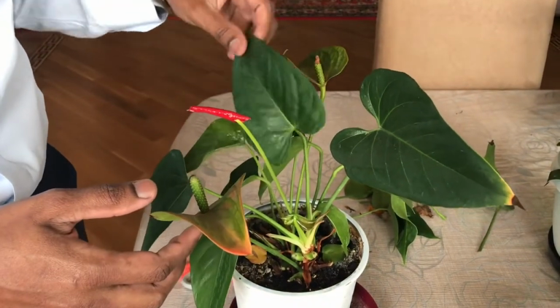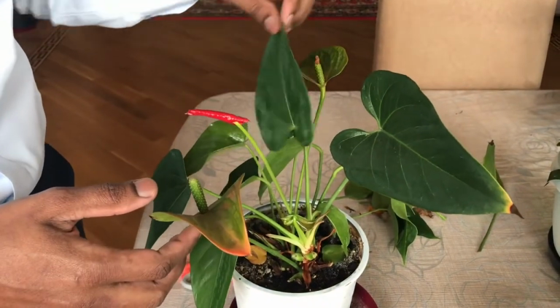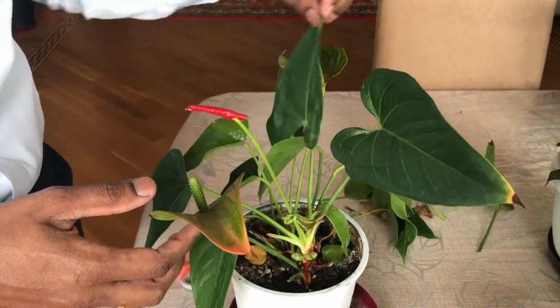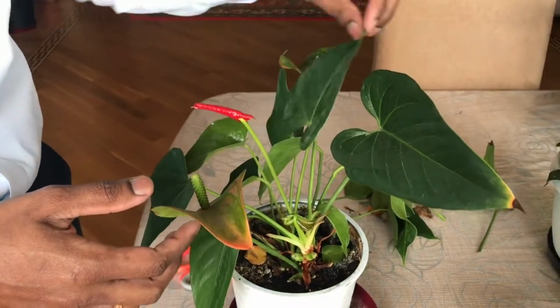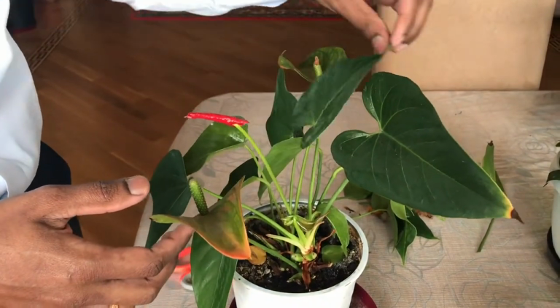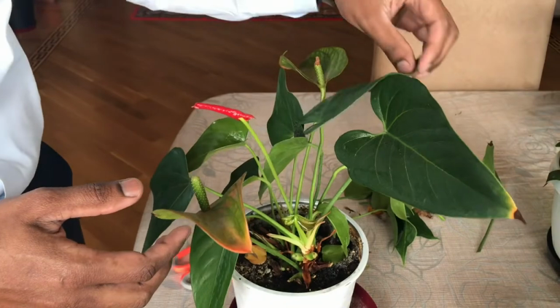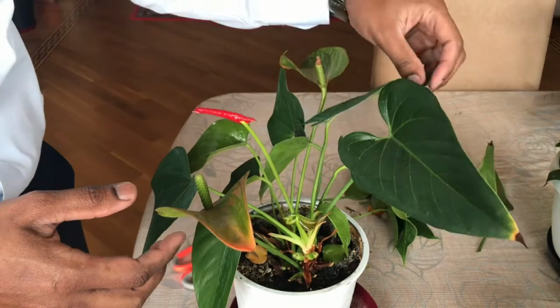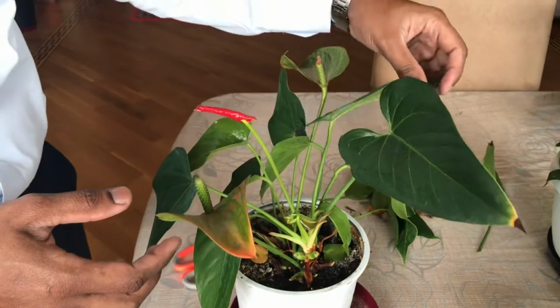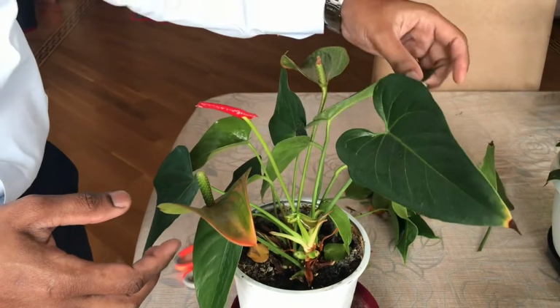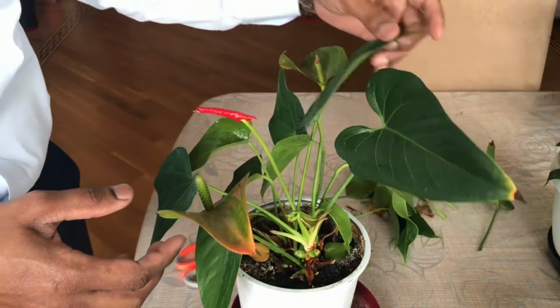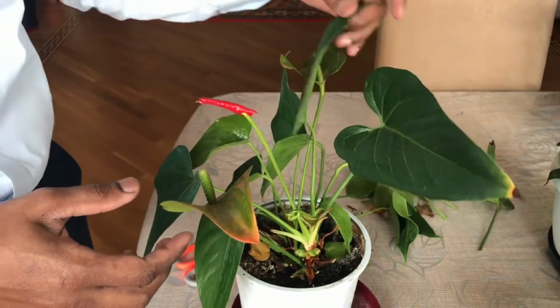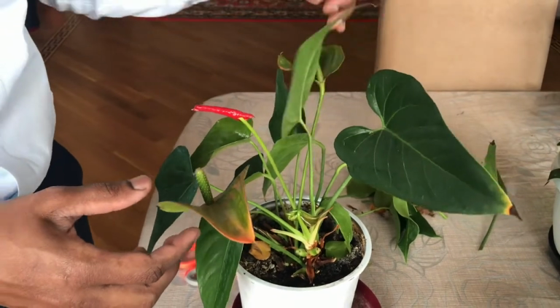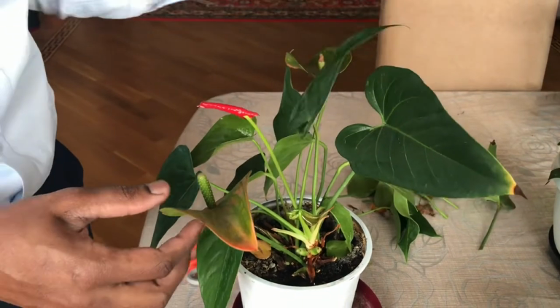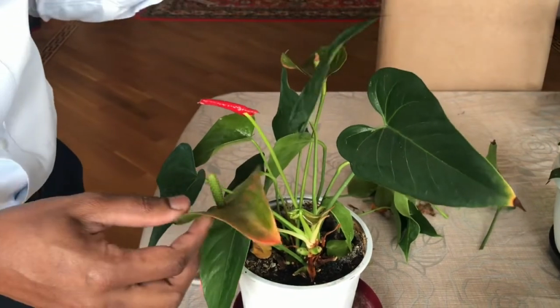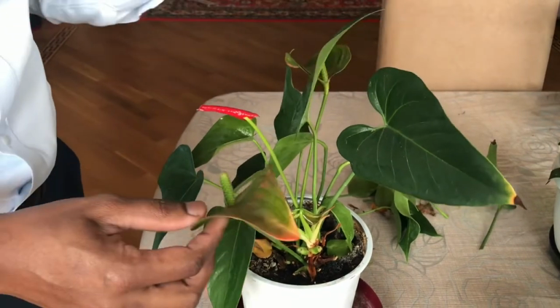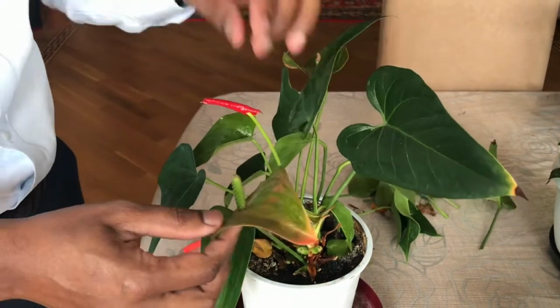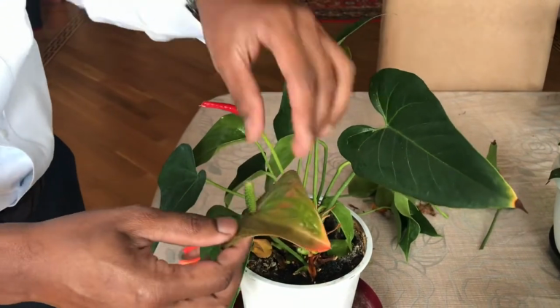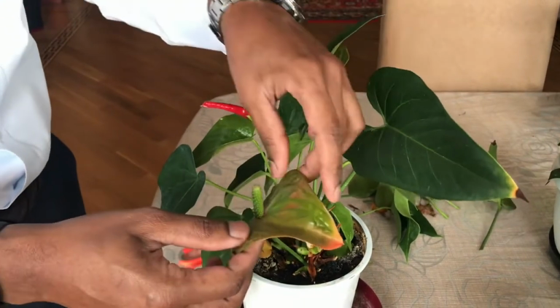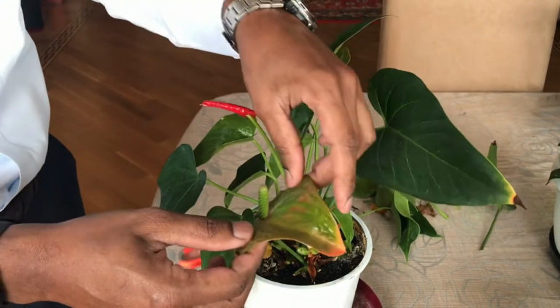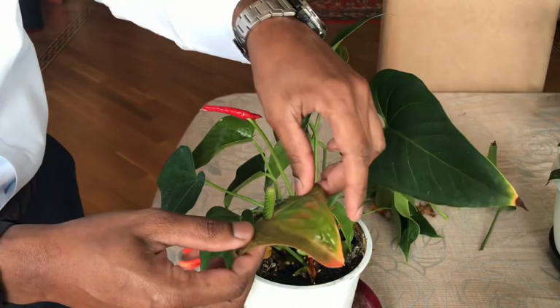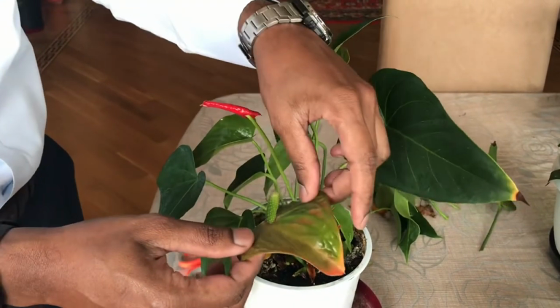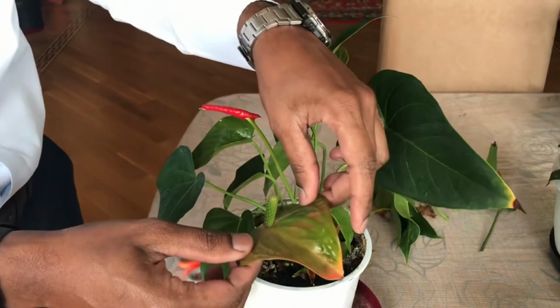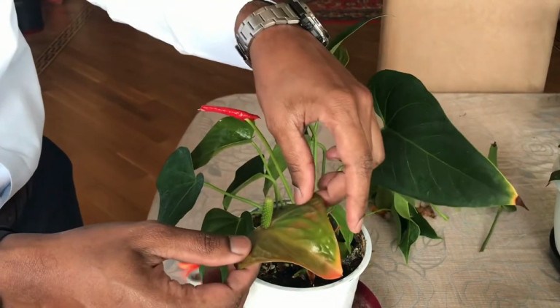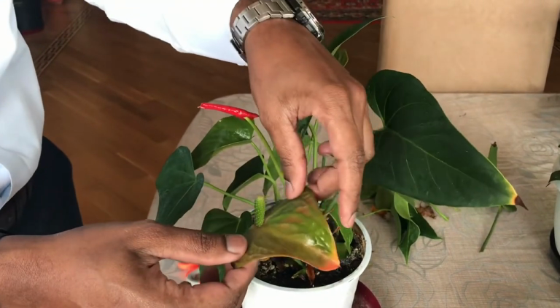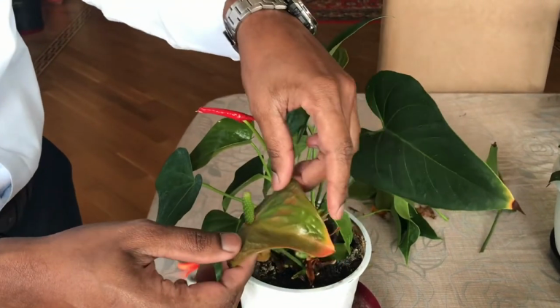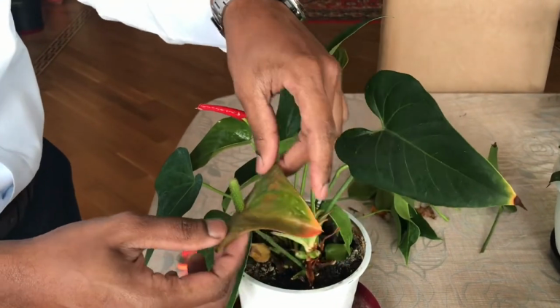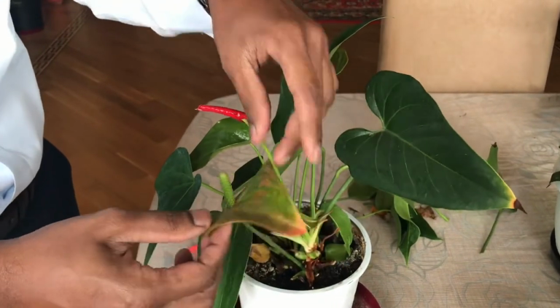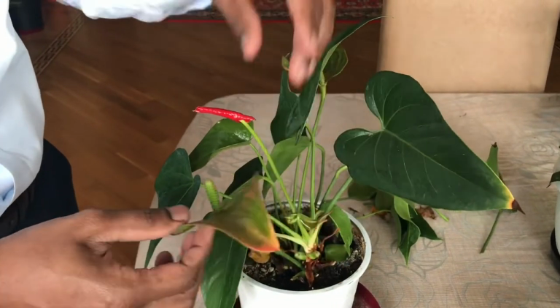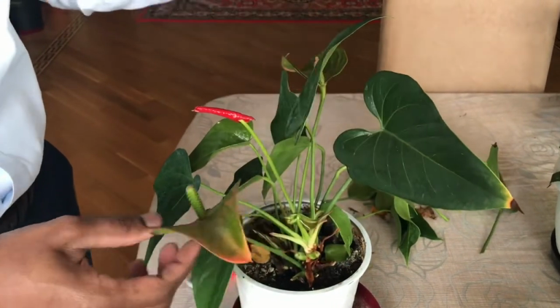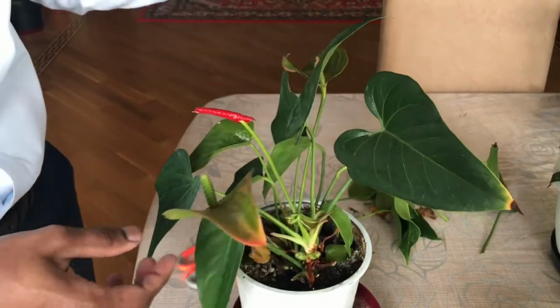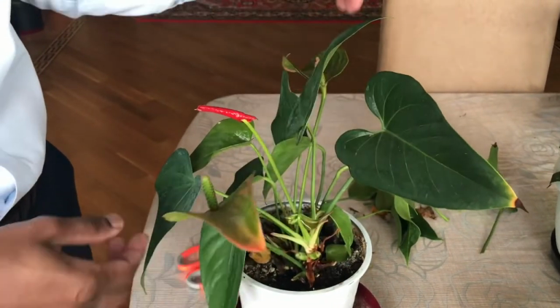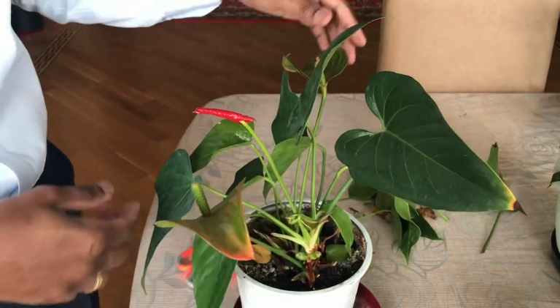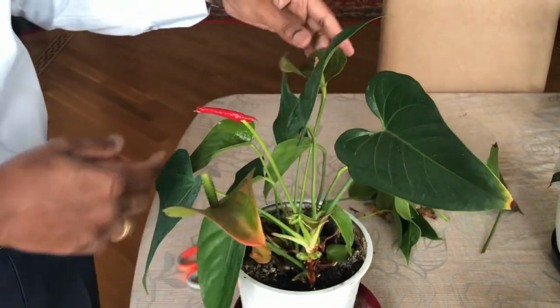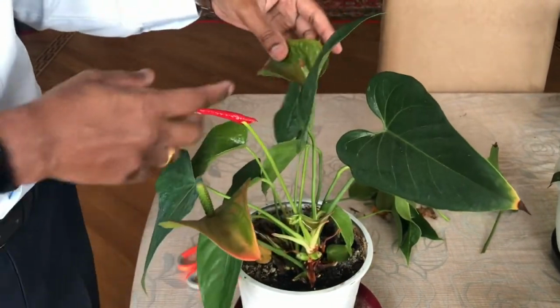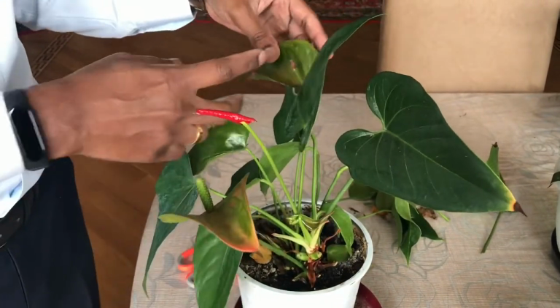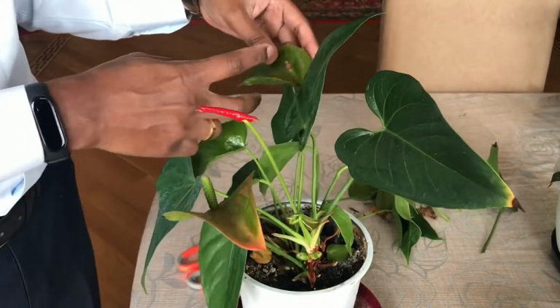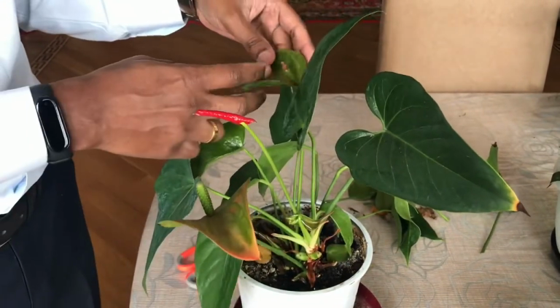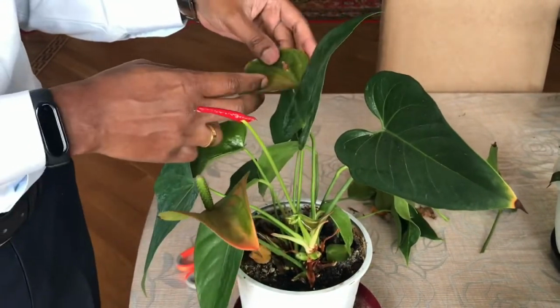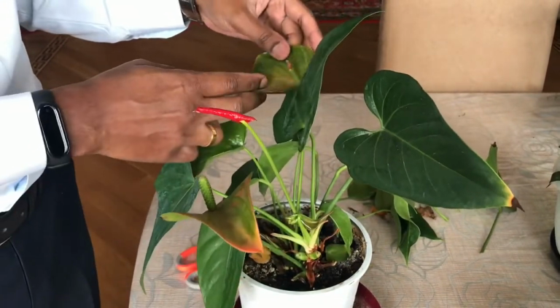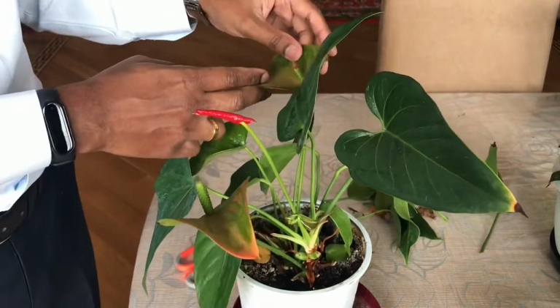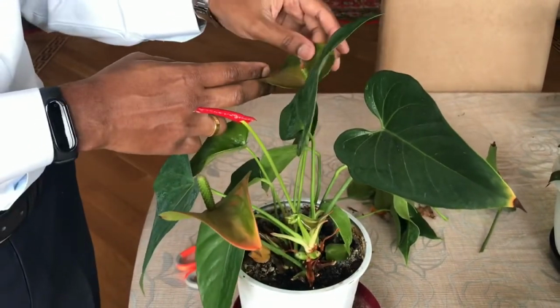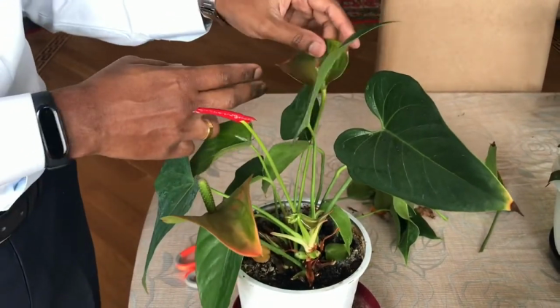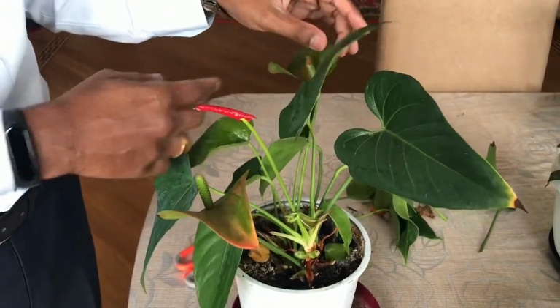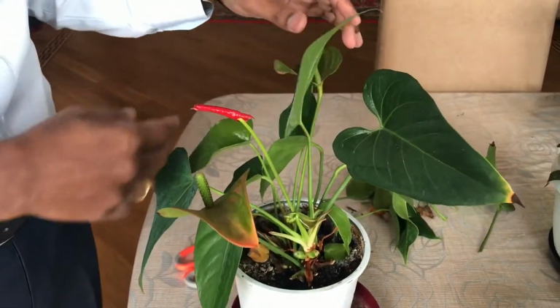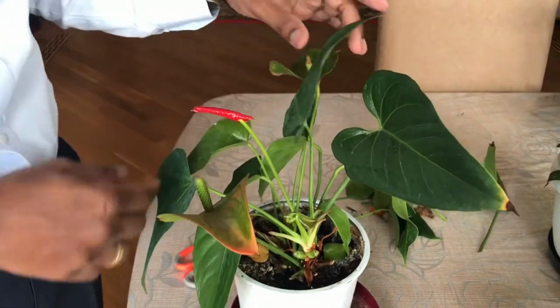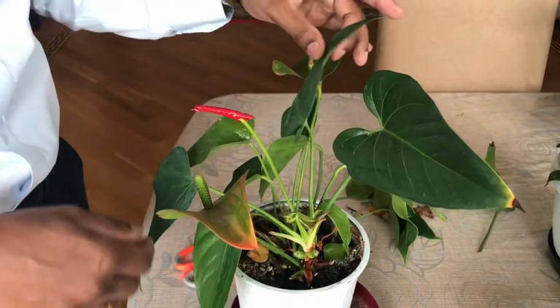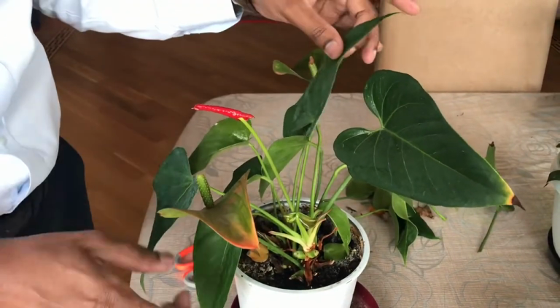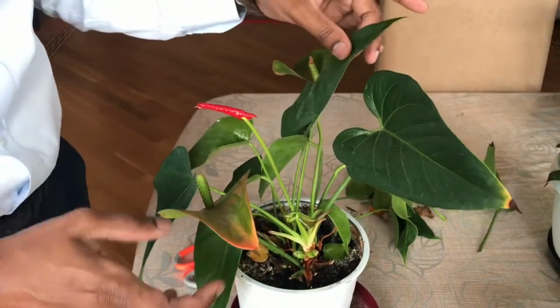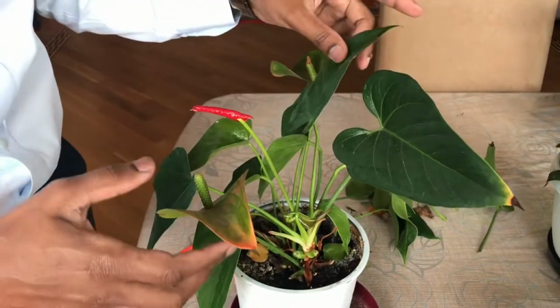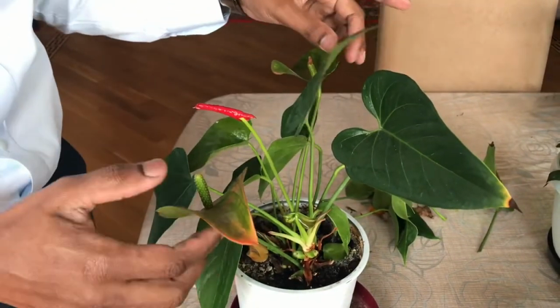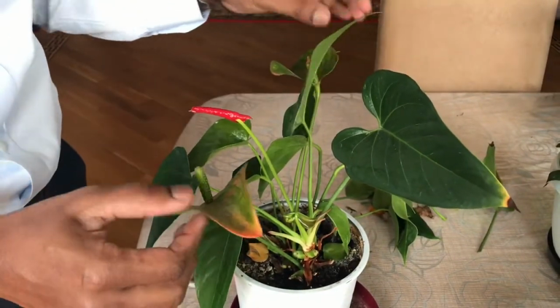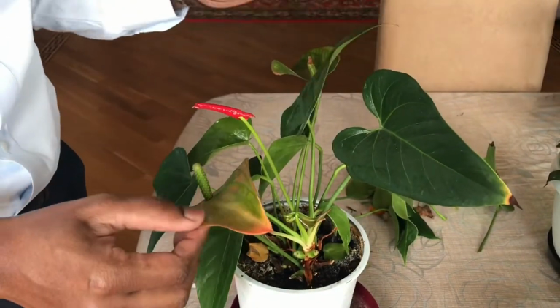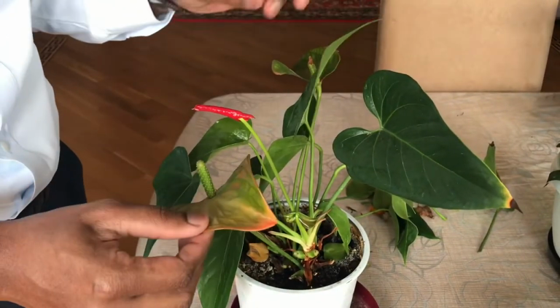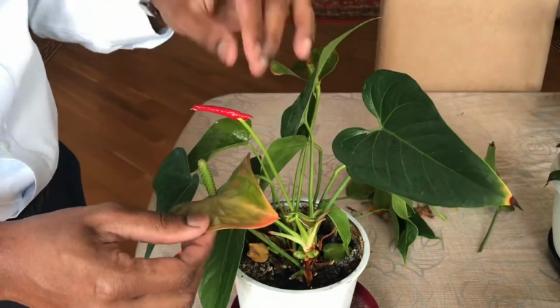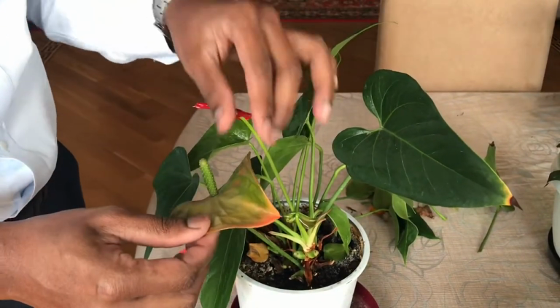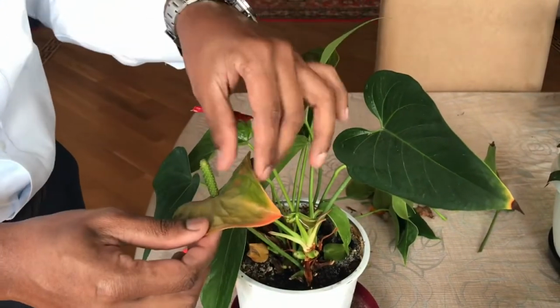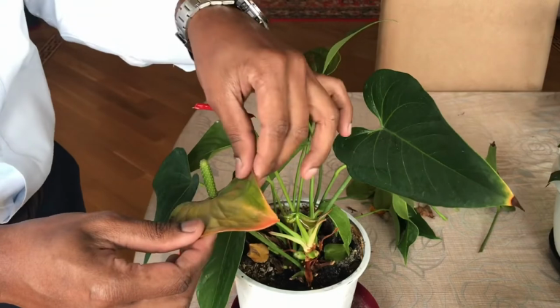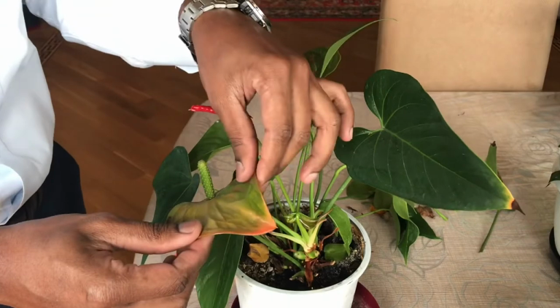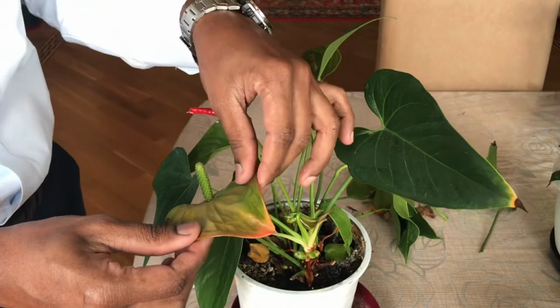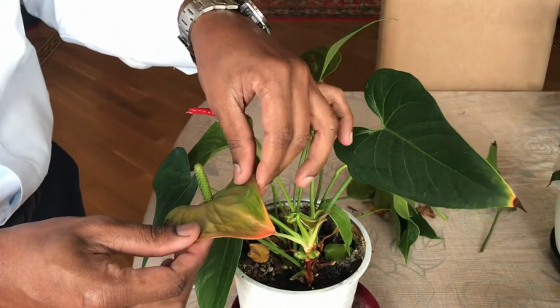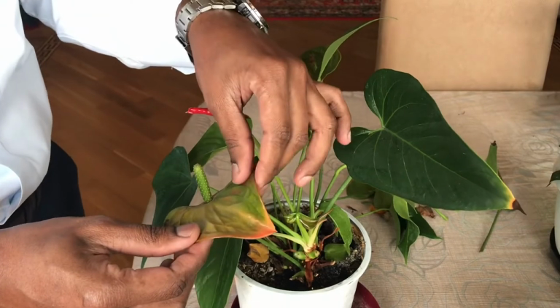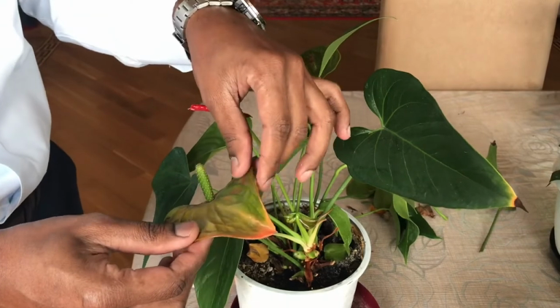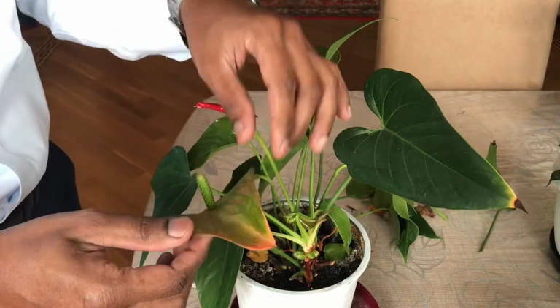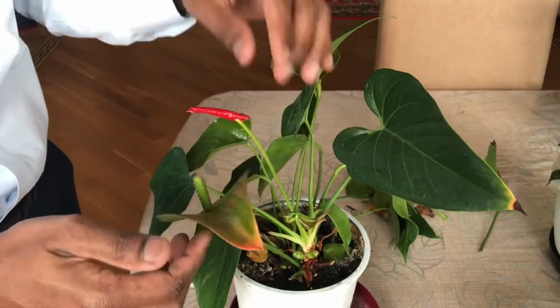This one I'm not cutting now — it still looks beautiful to me, so I'm leaving these flowers as they are.